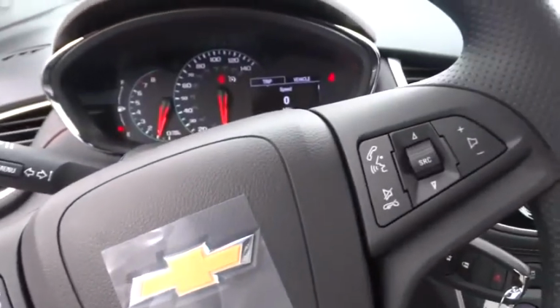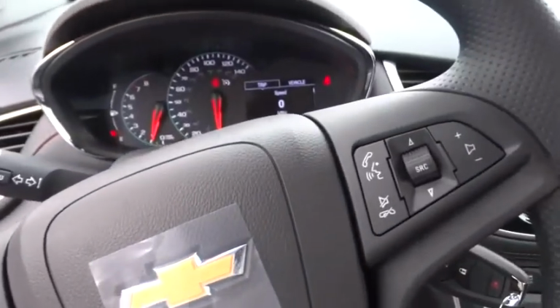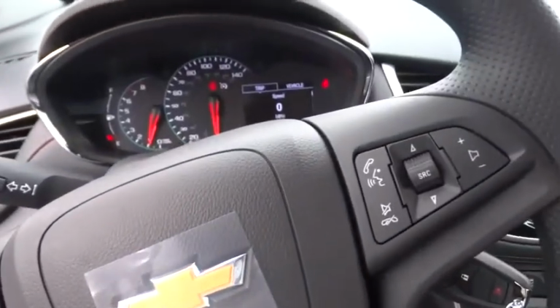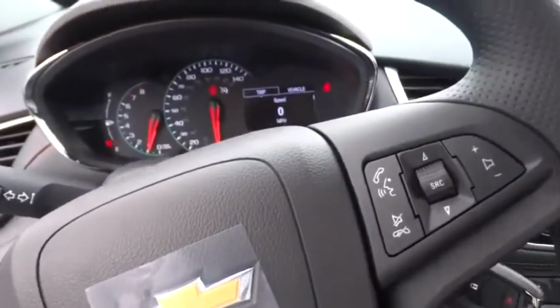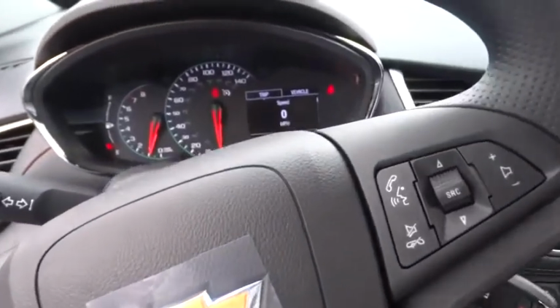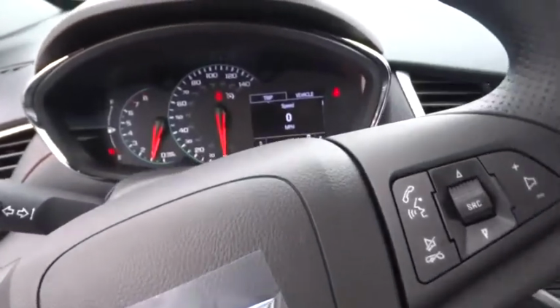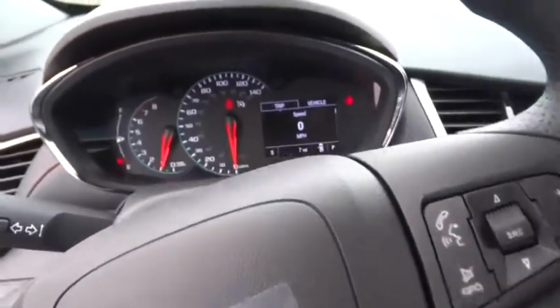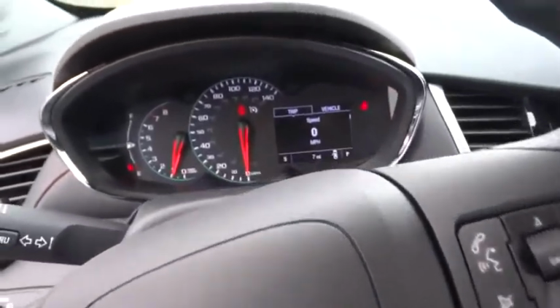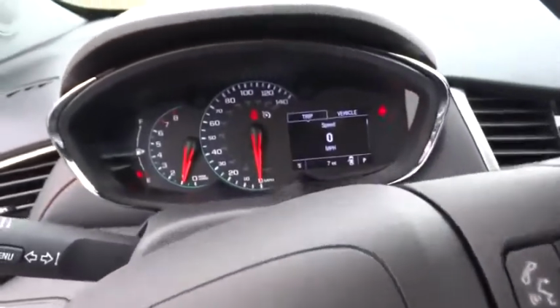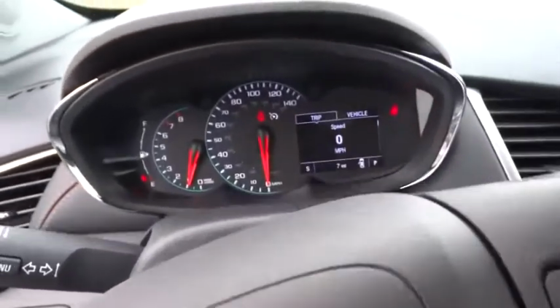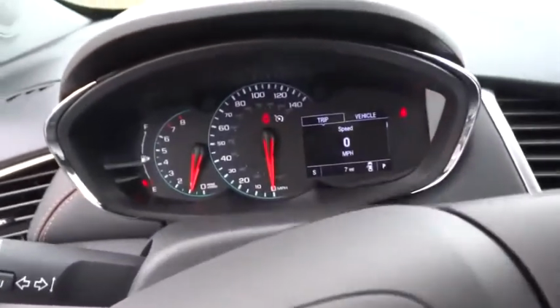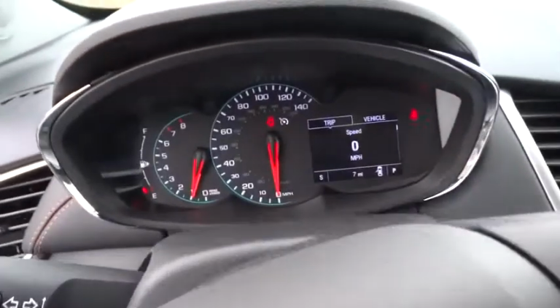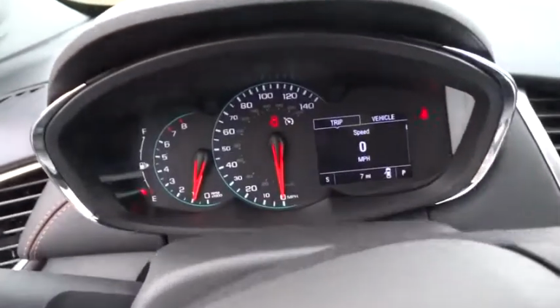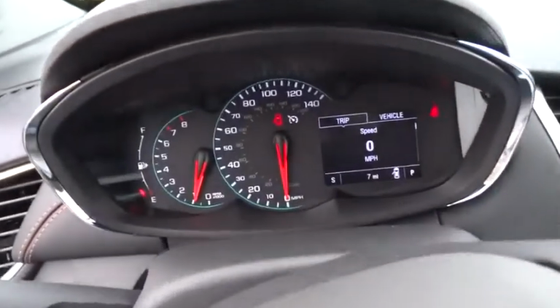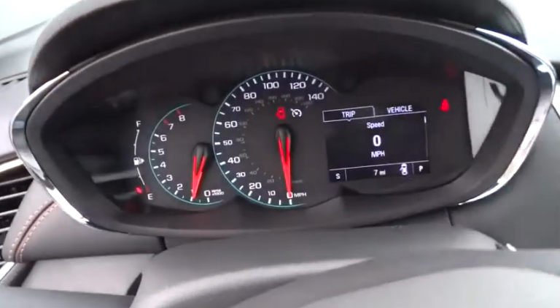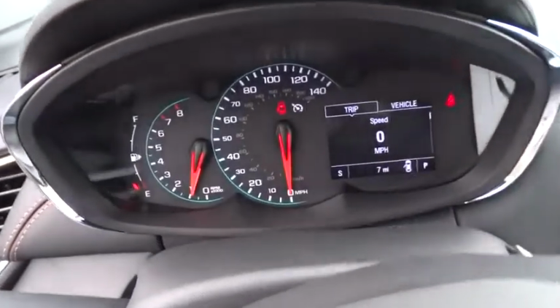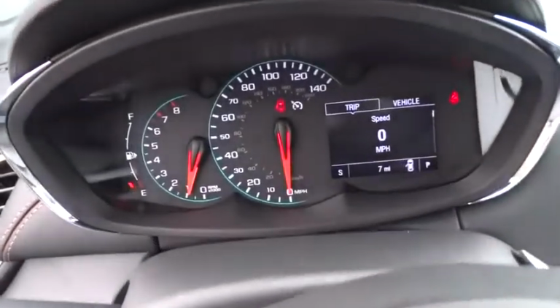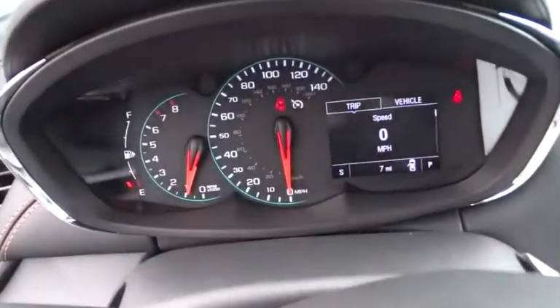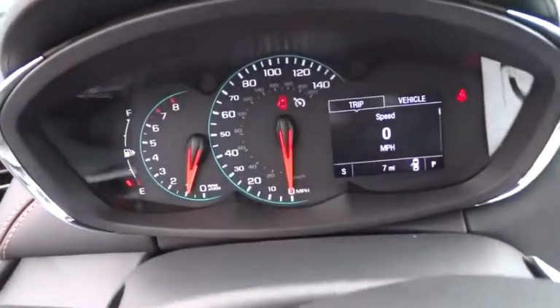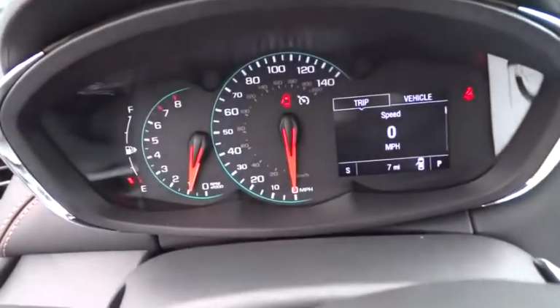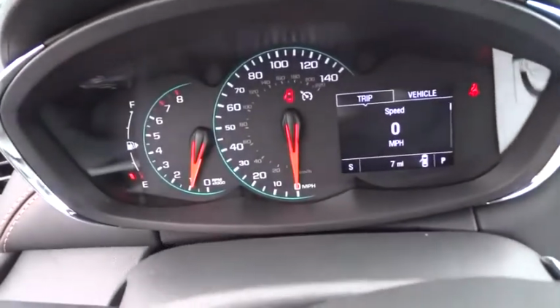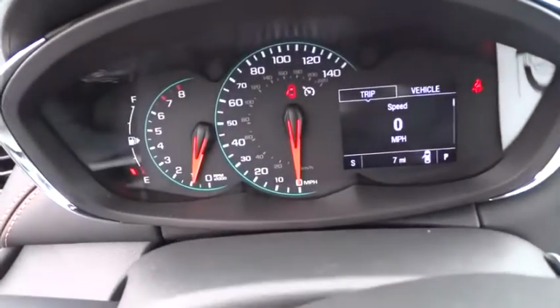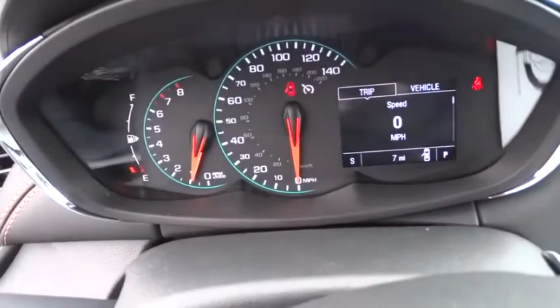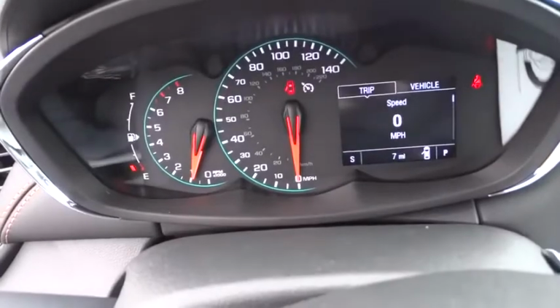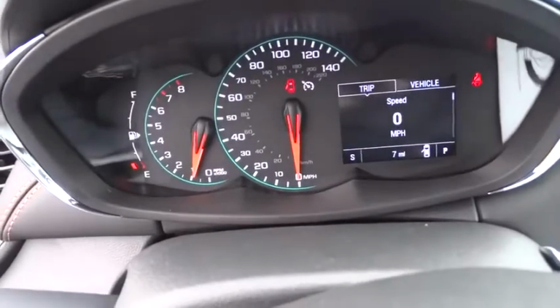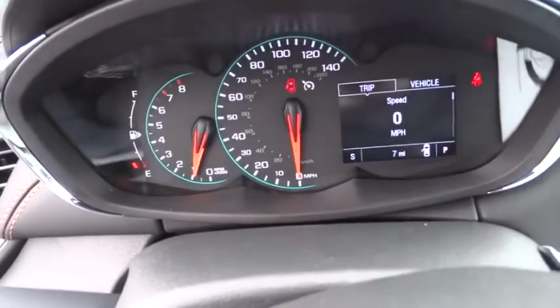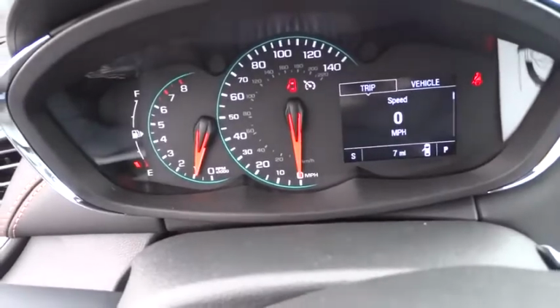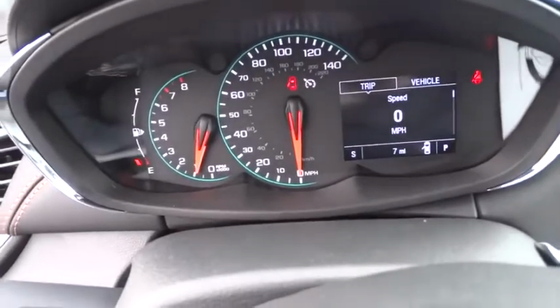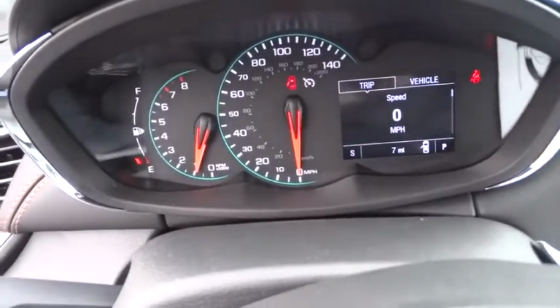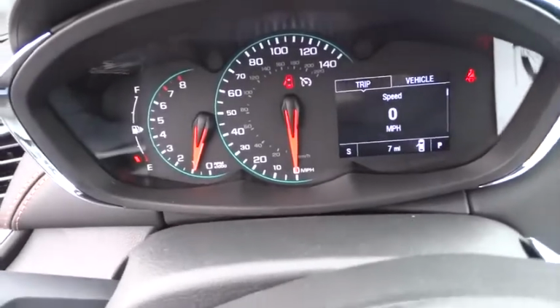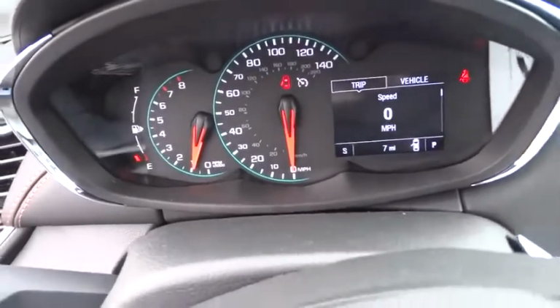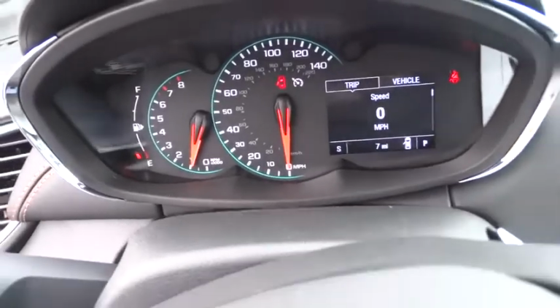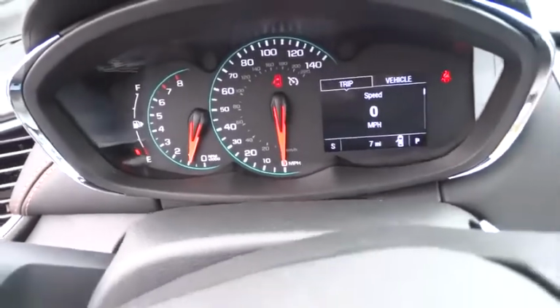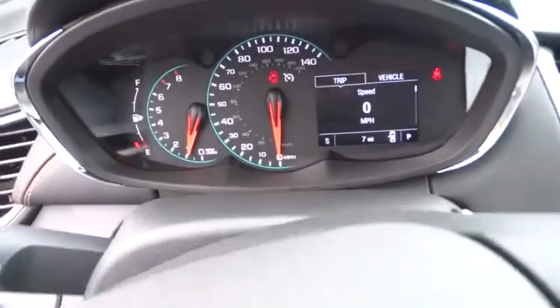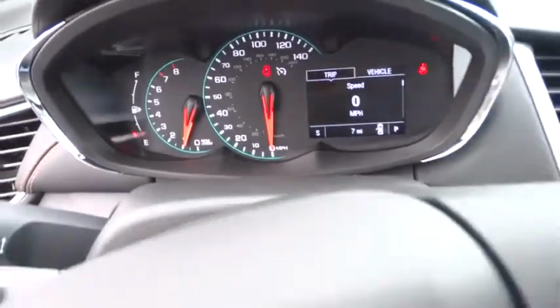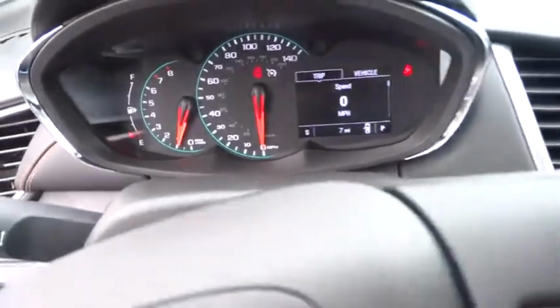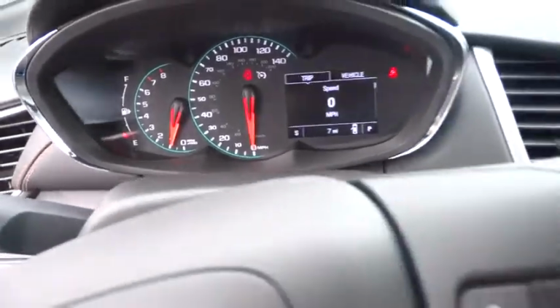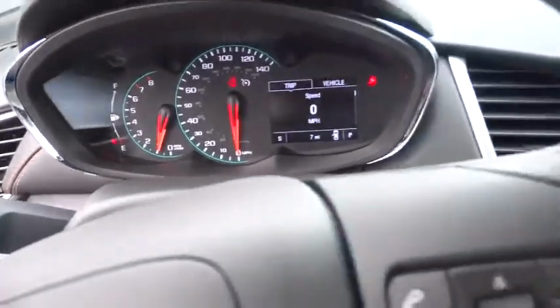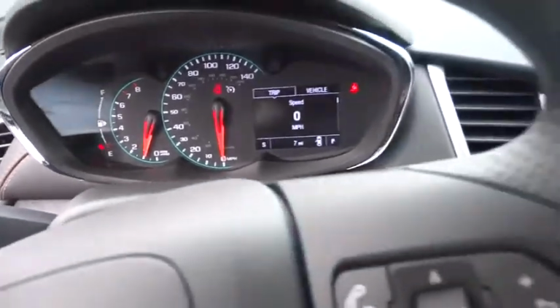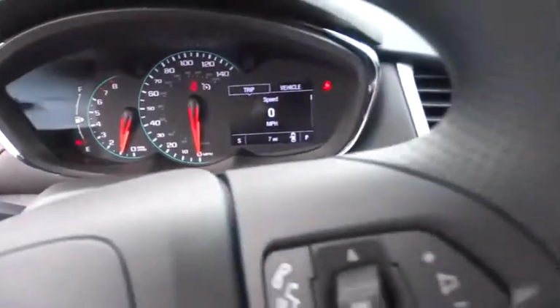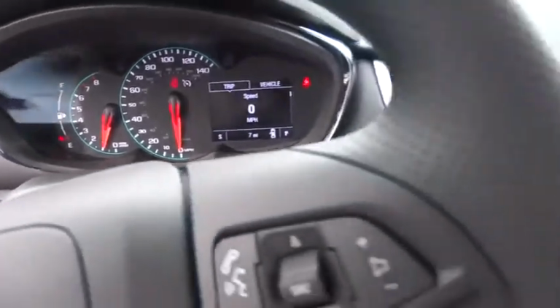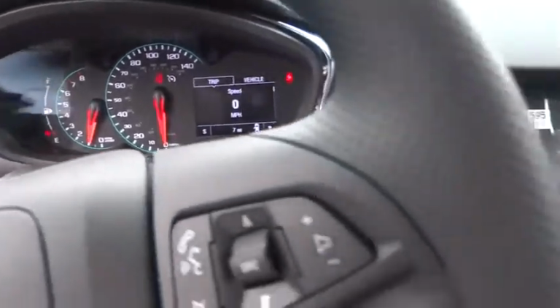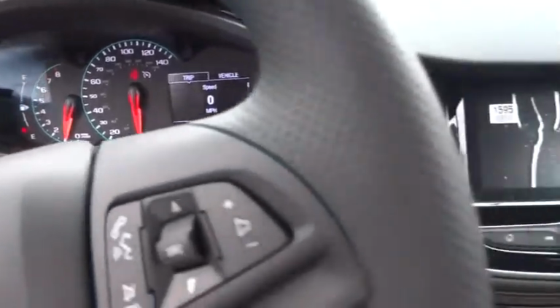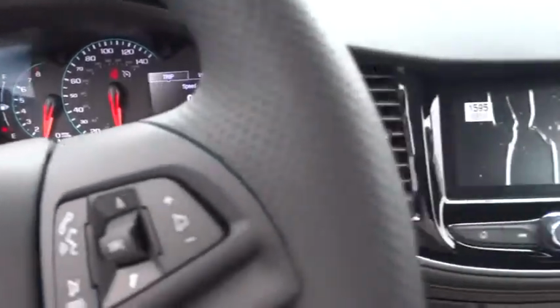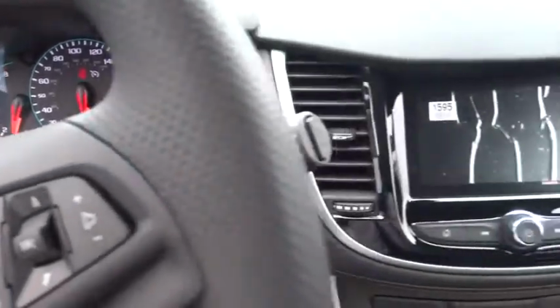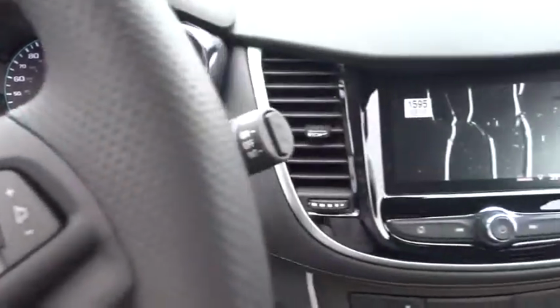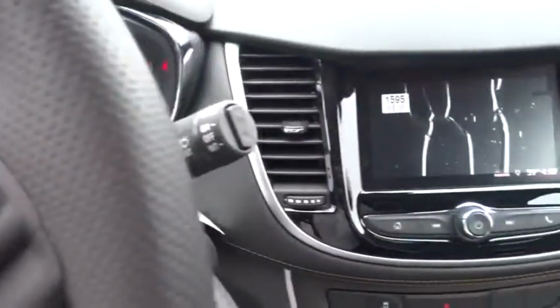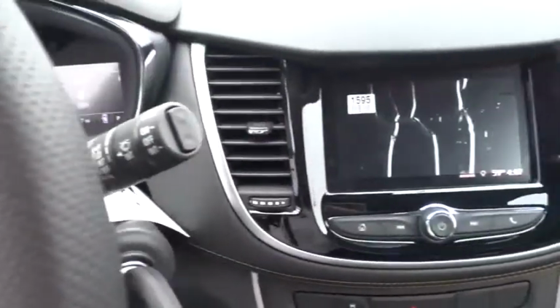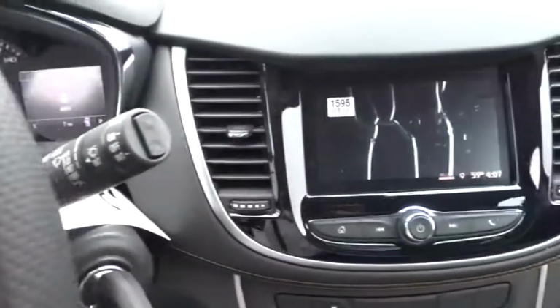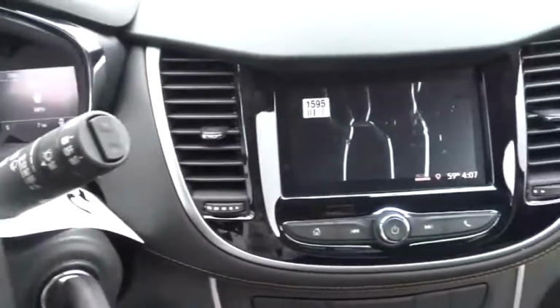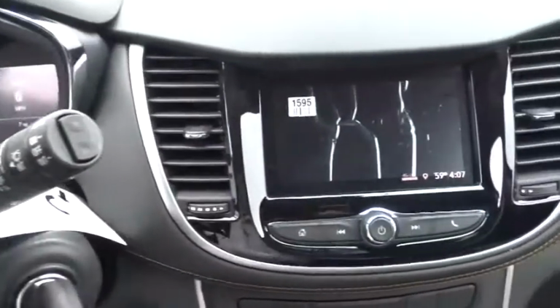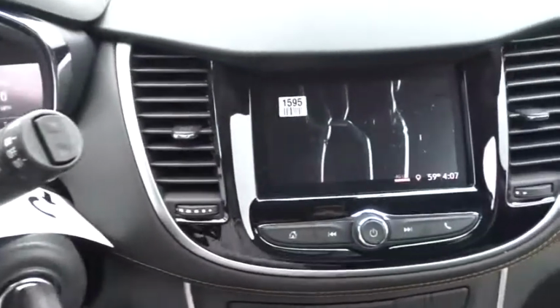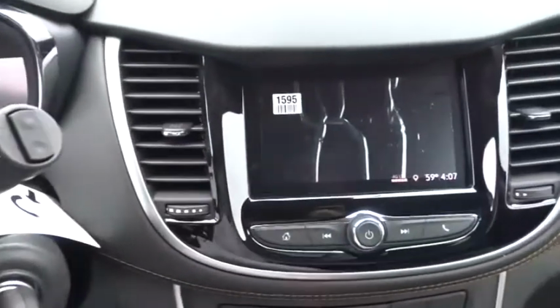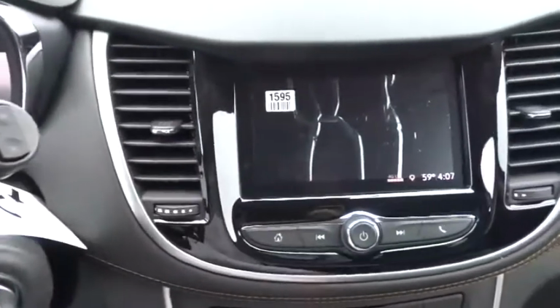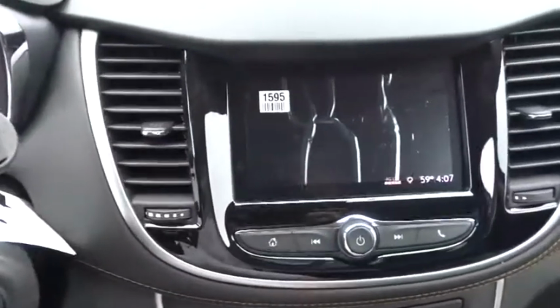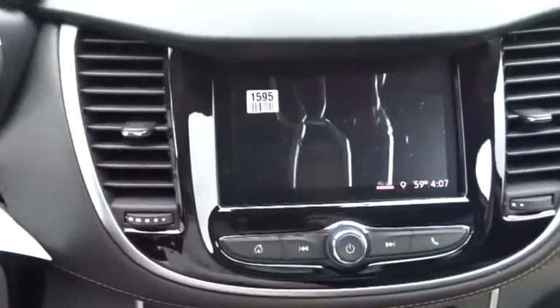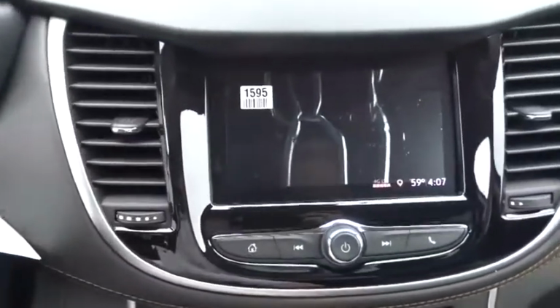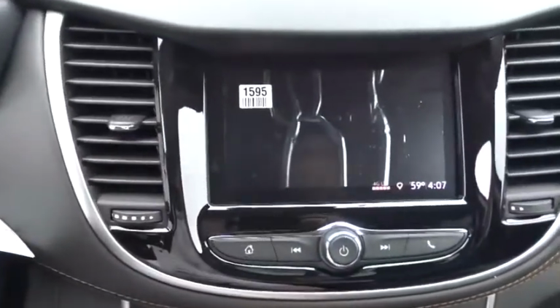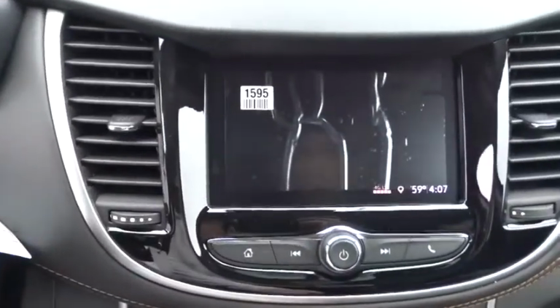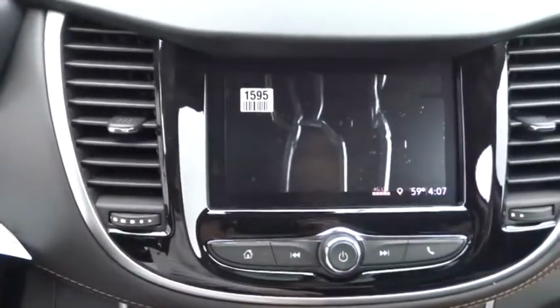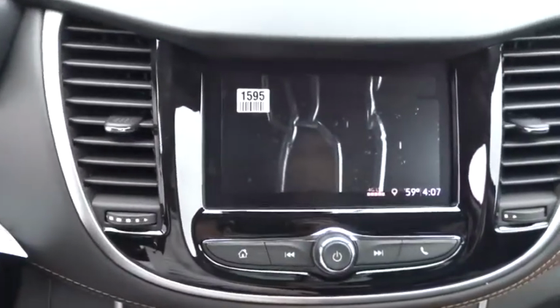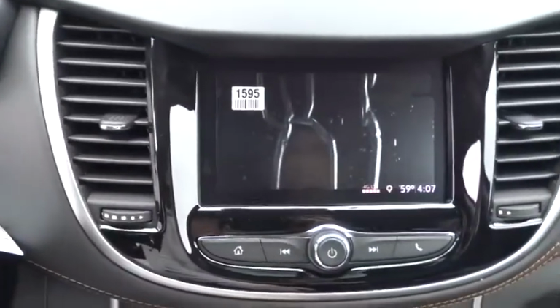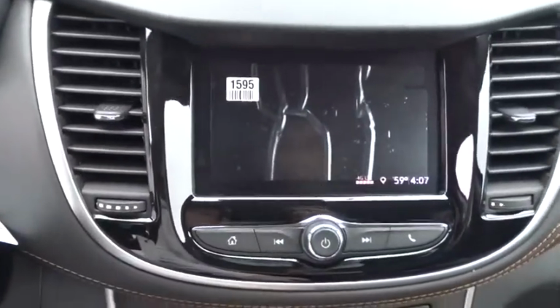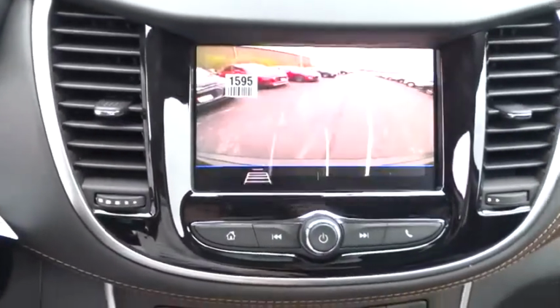AM-FM stereo radio, rear defrost, power door locks, security system, power windows, child safety locks.